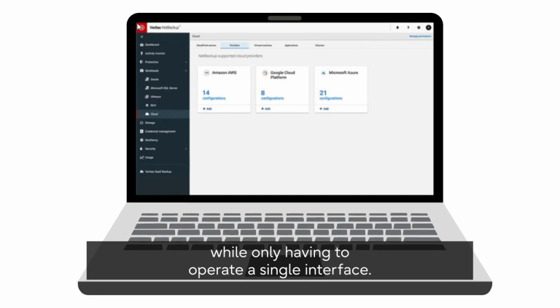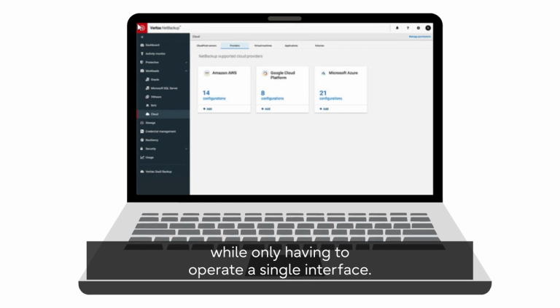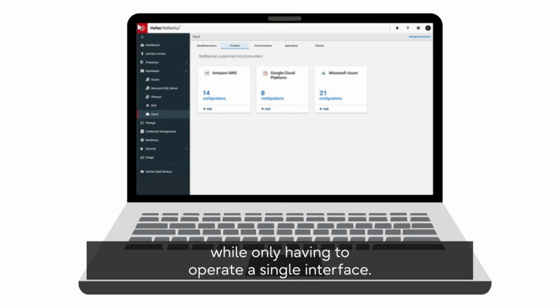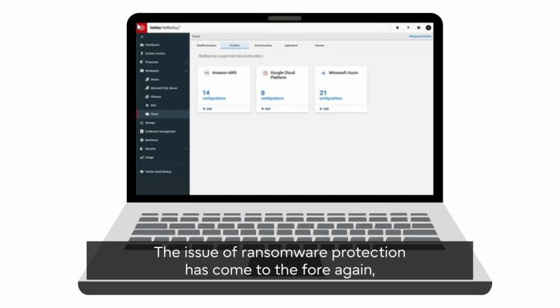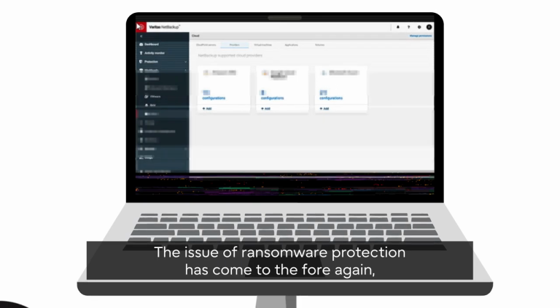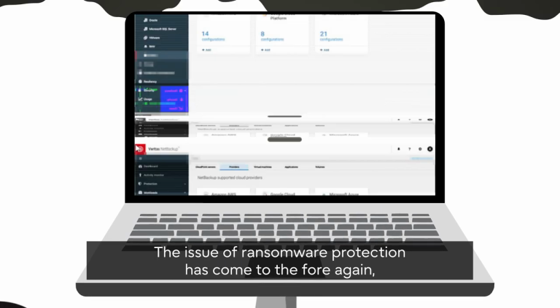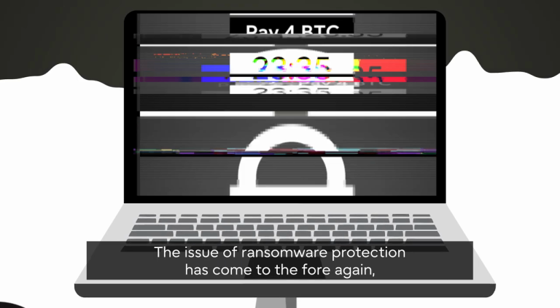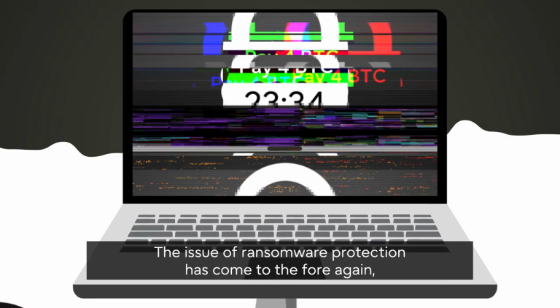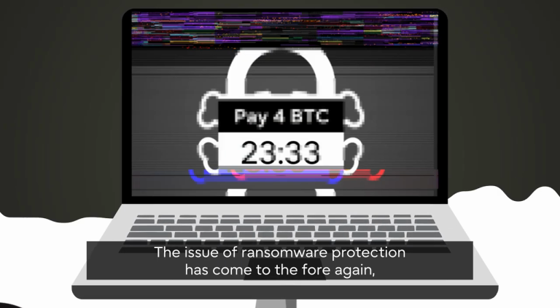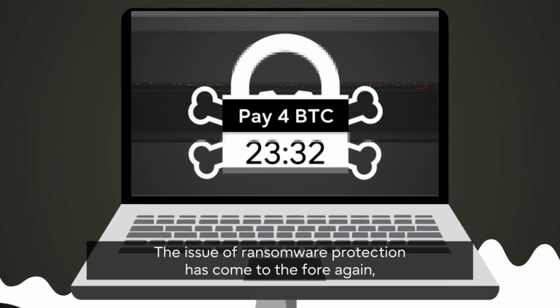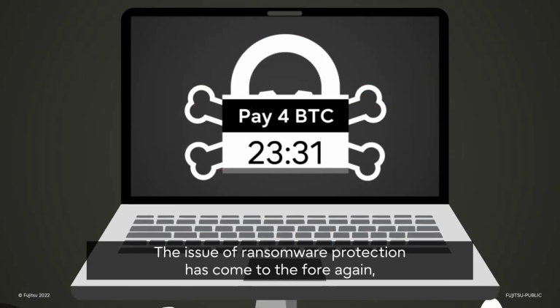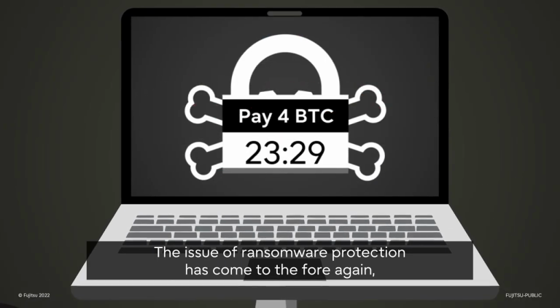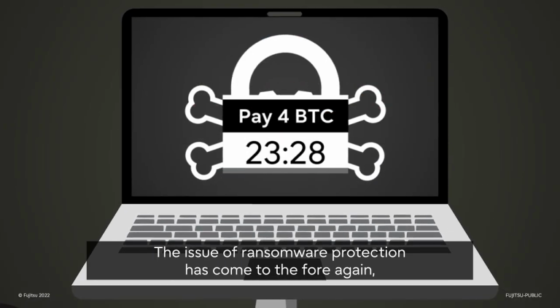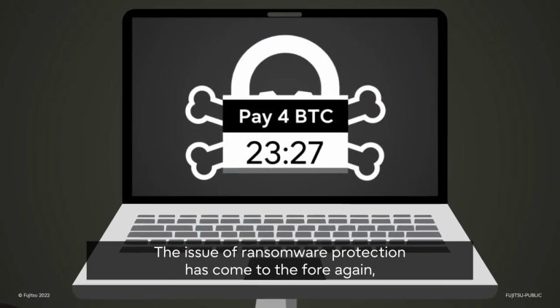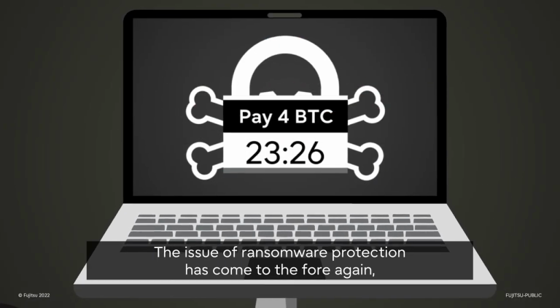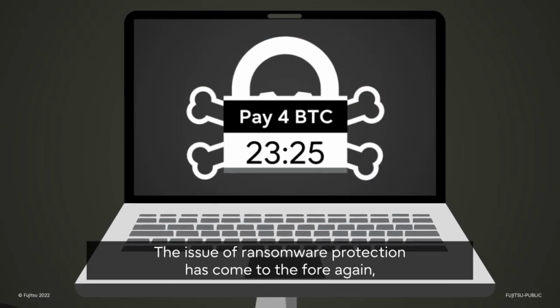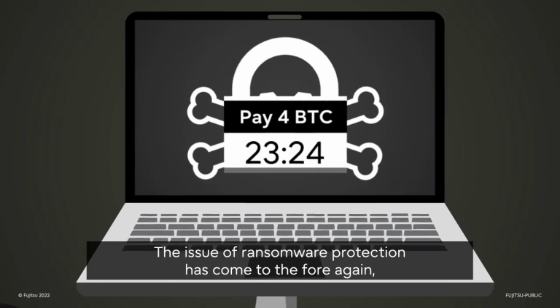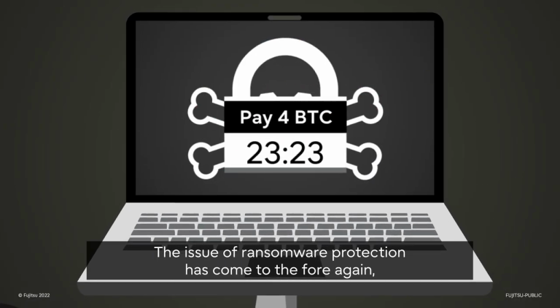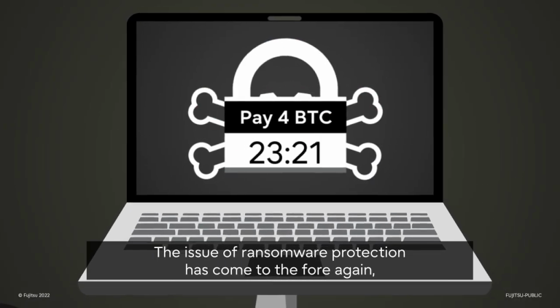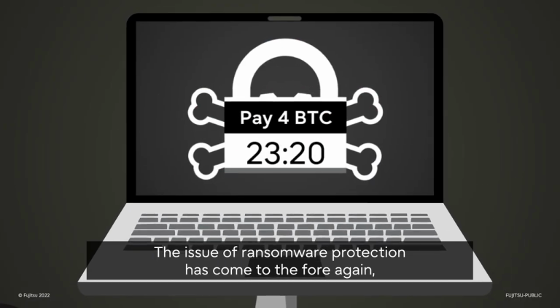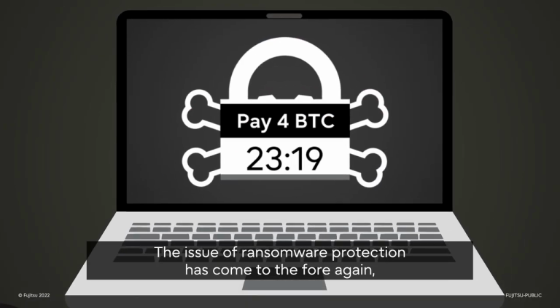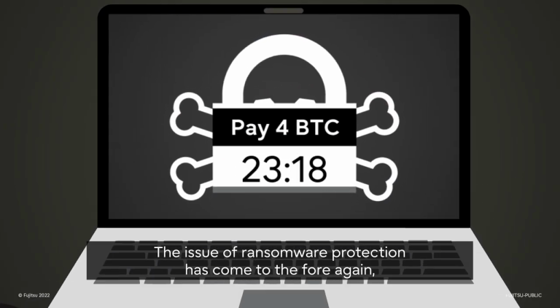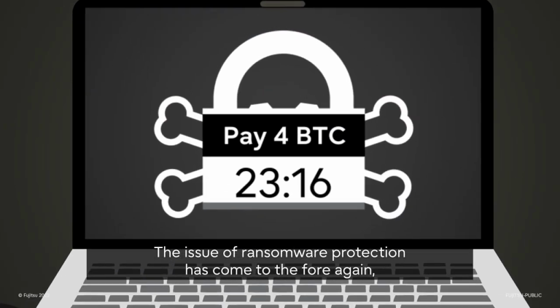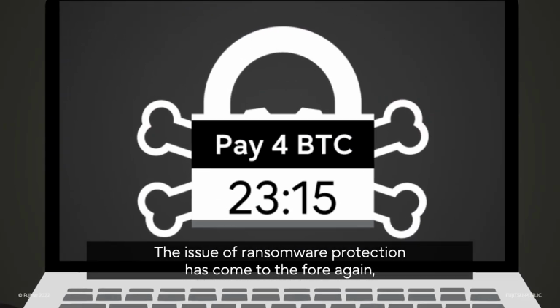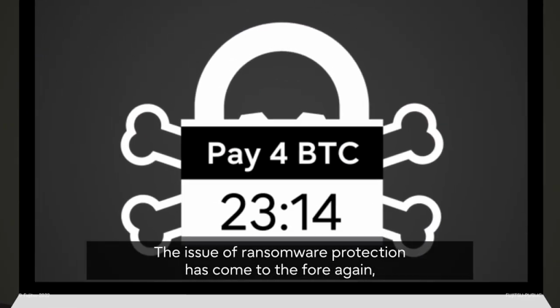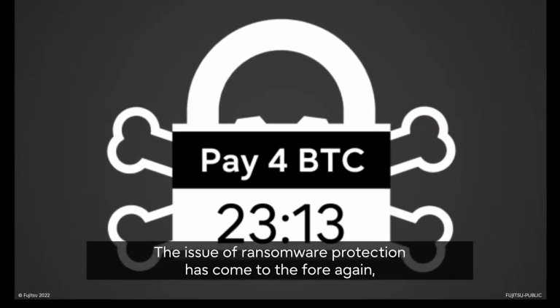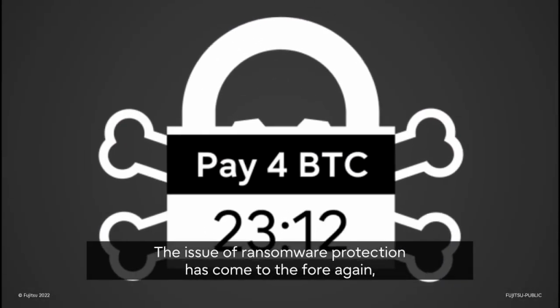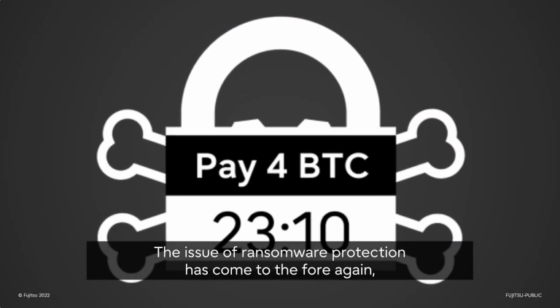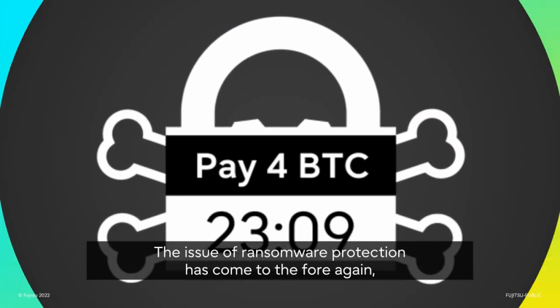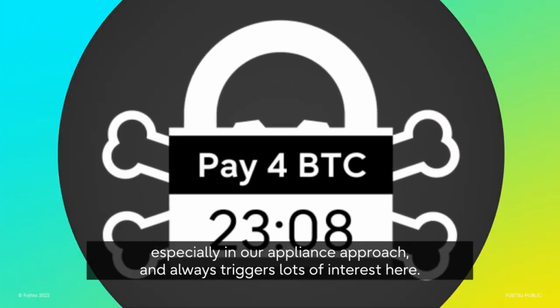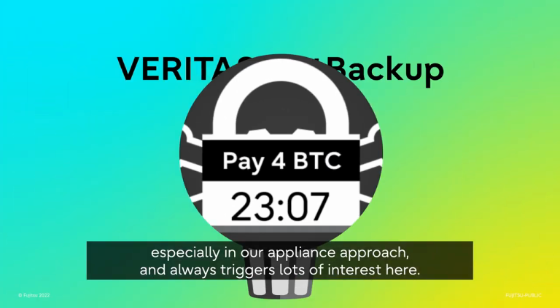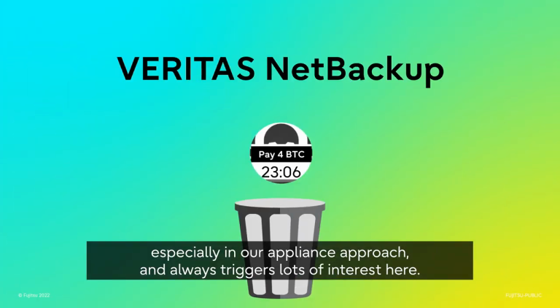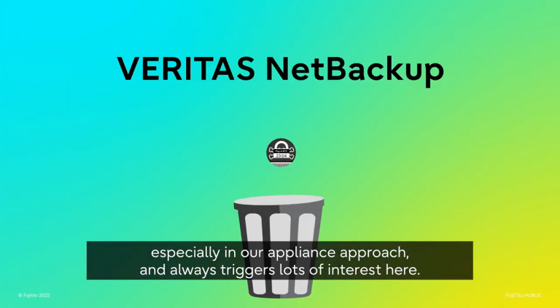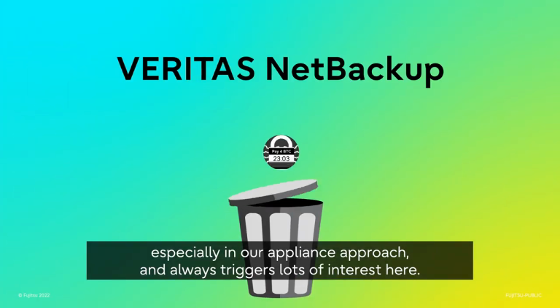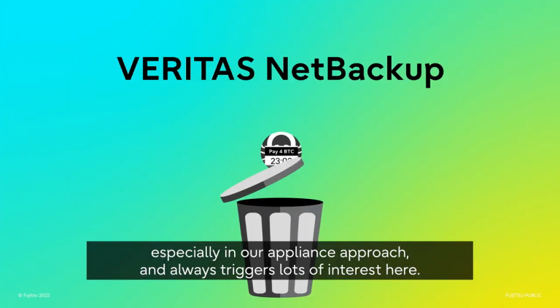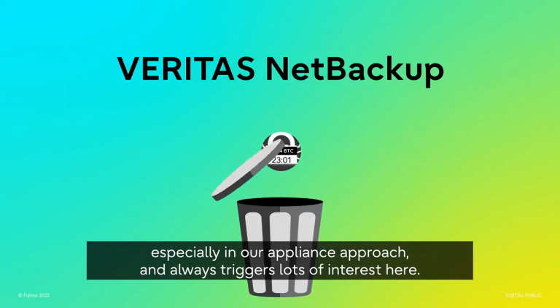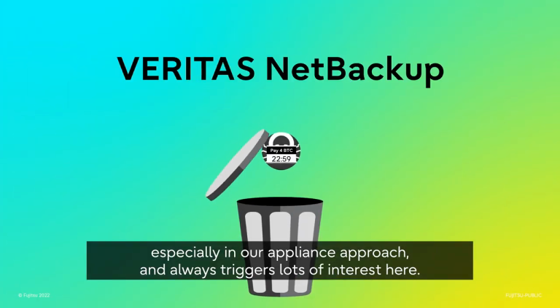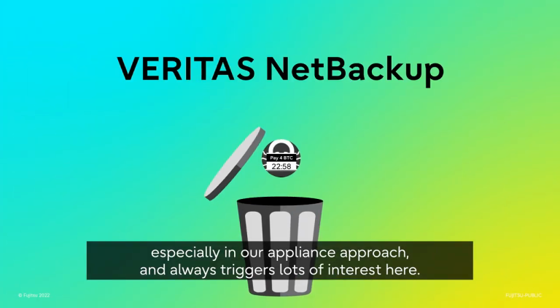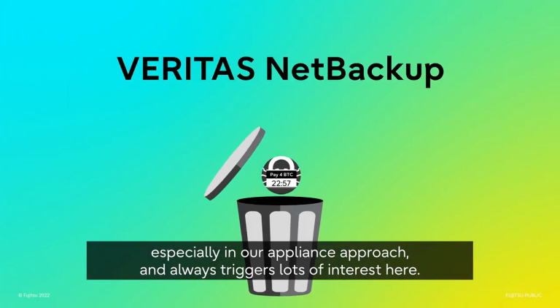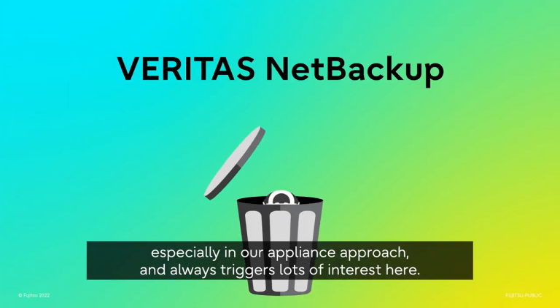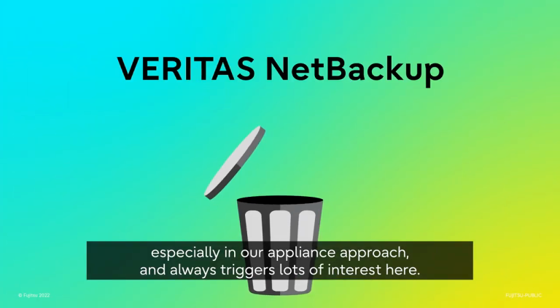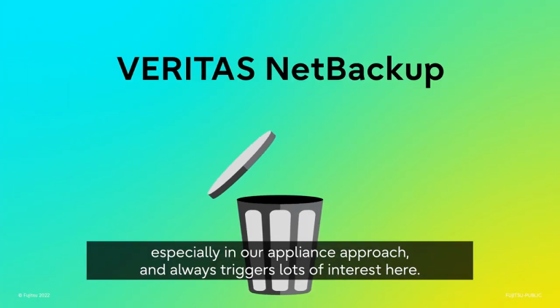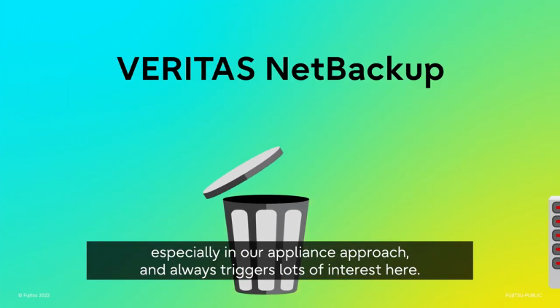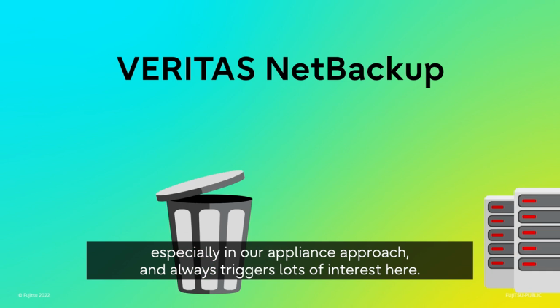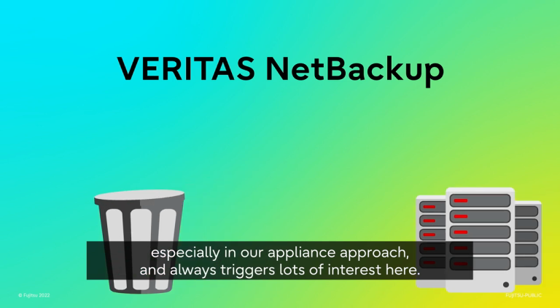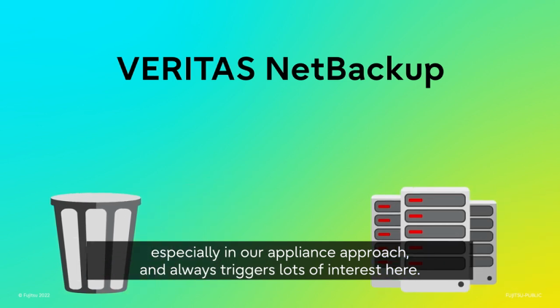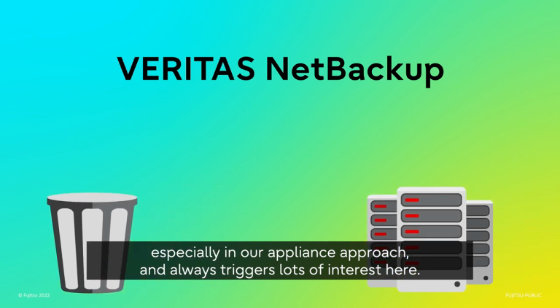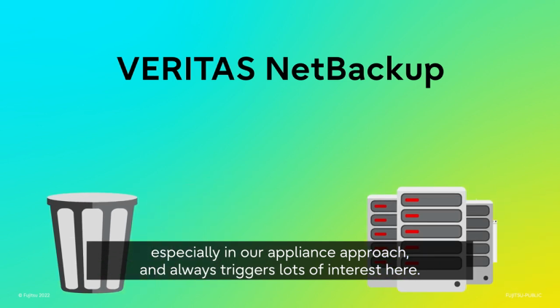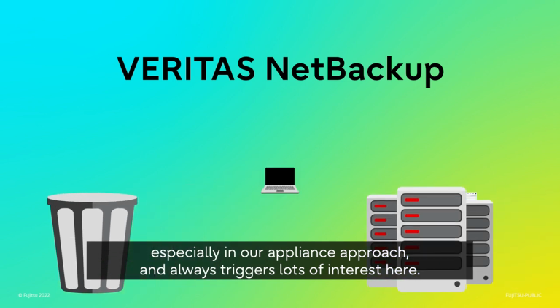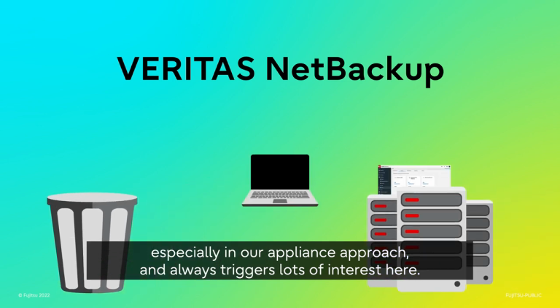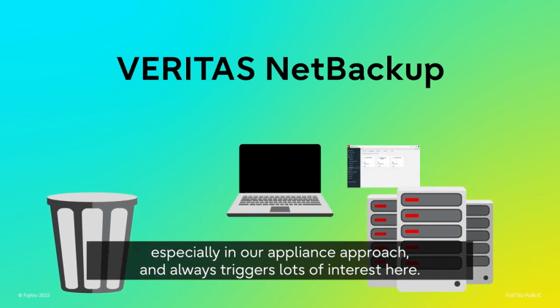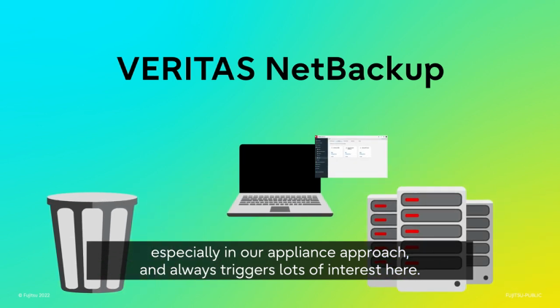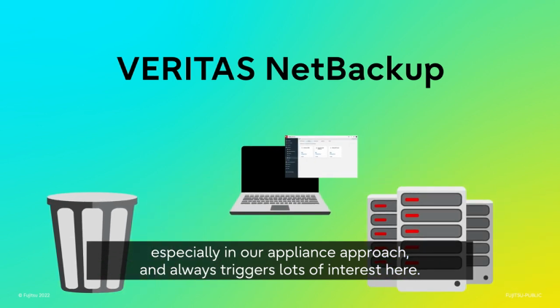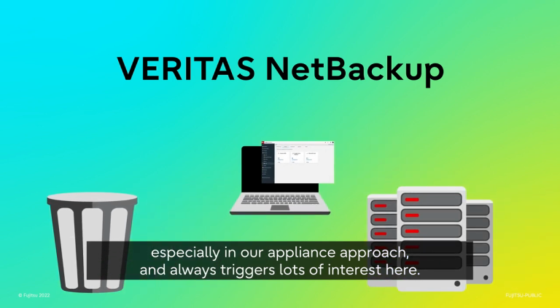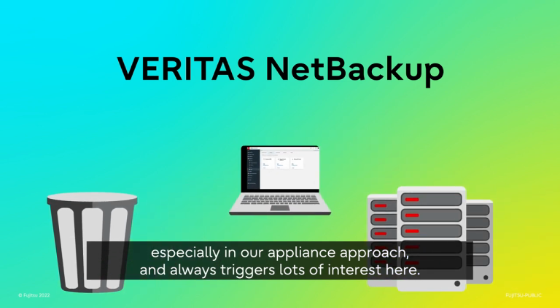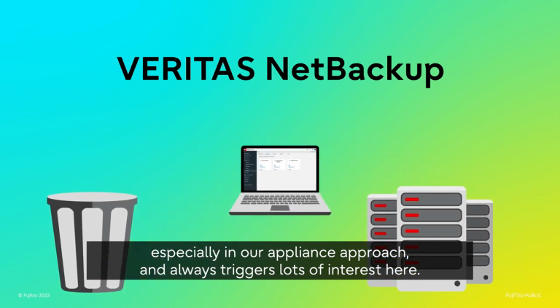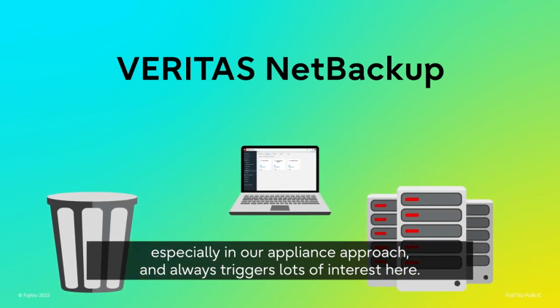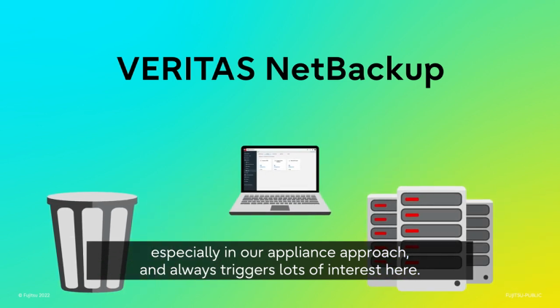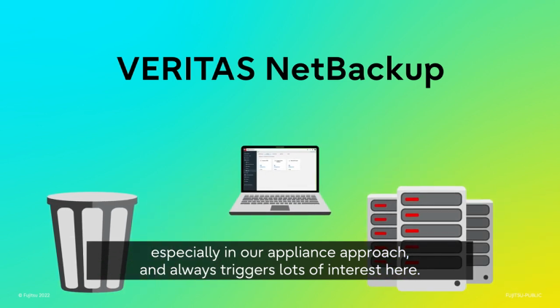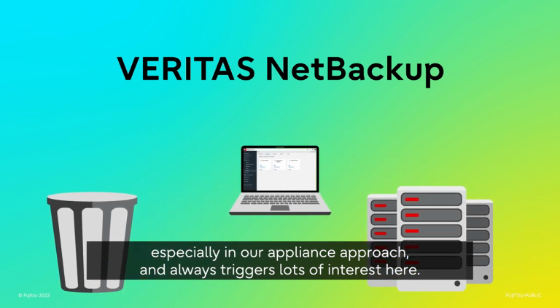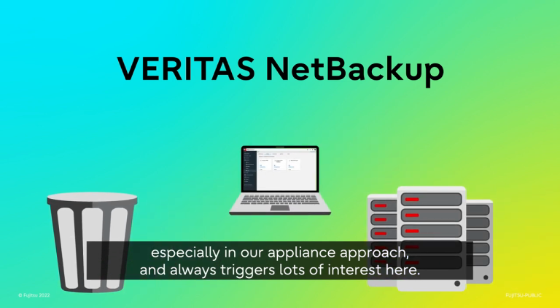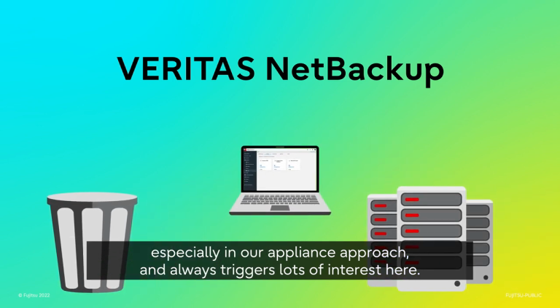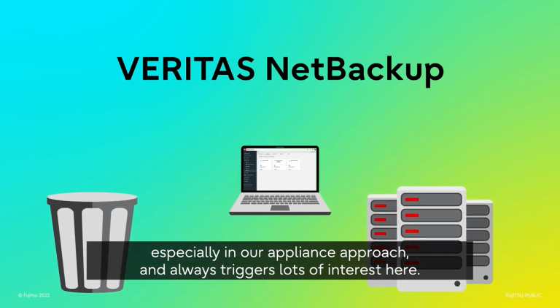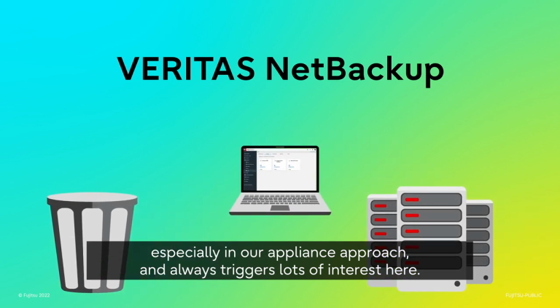The issue of ransomware protection has come to the fore again, especially in our appliance approach, and always triggers lots of interest here.